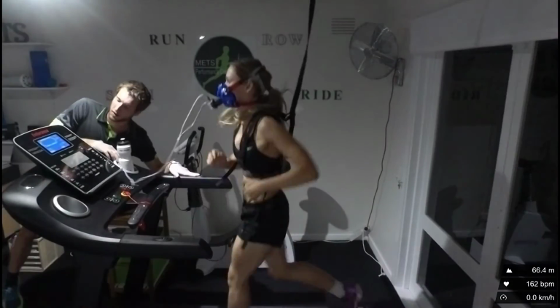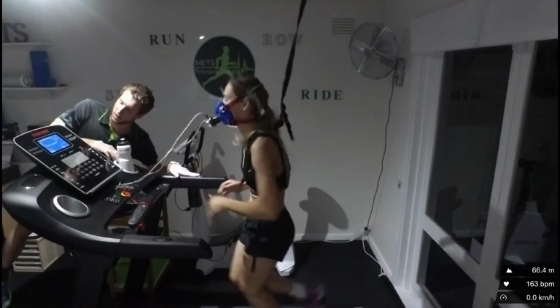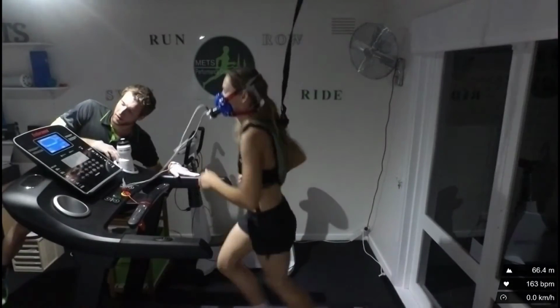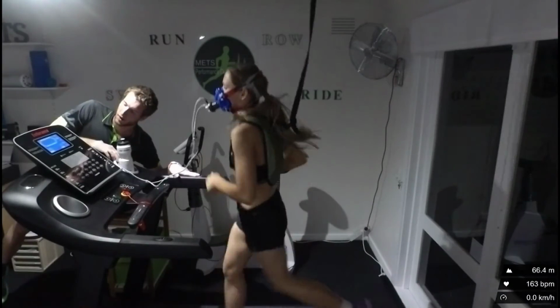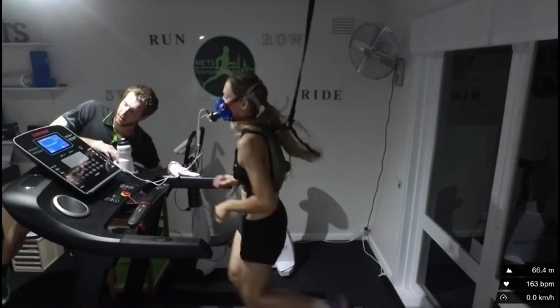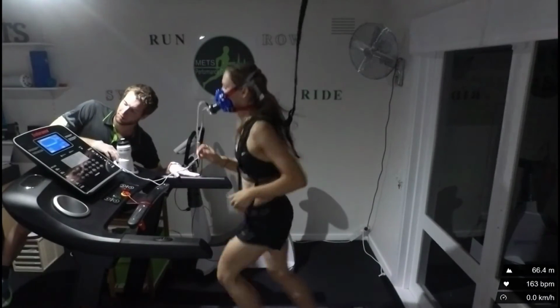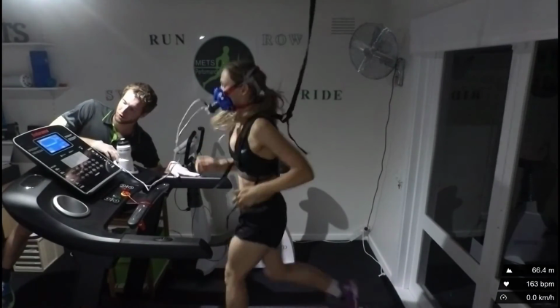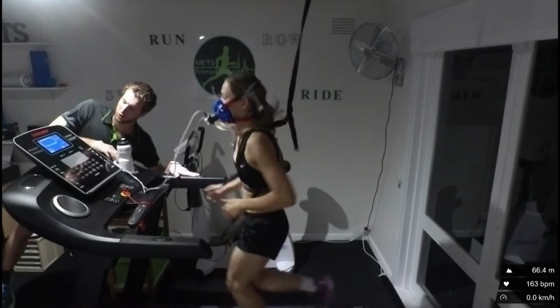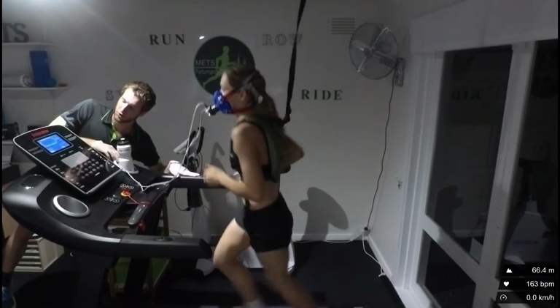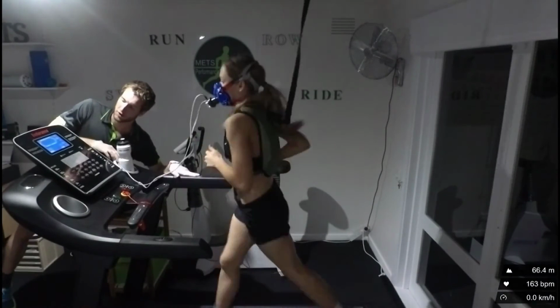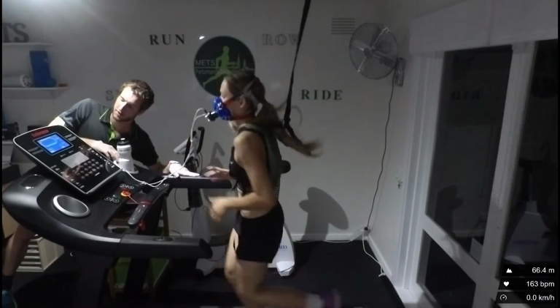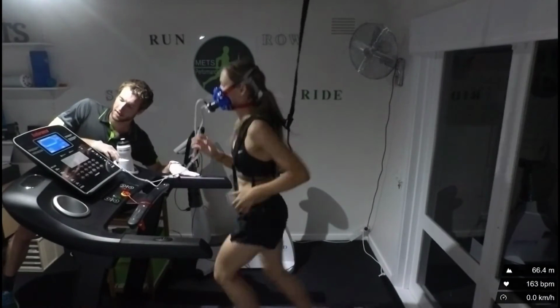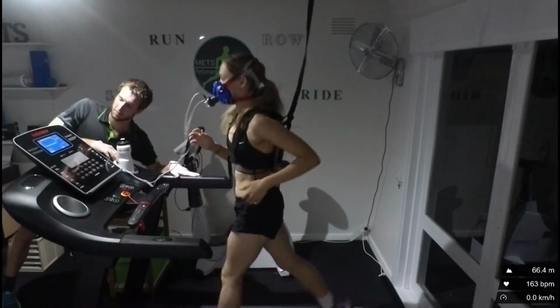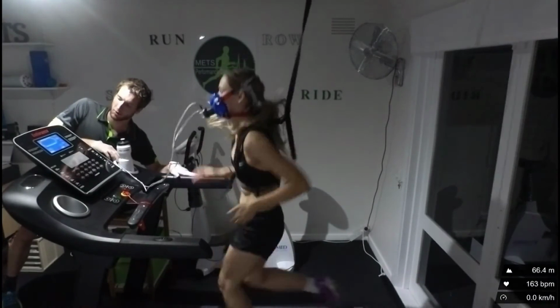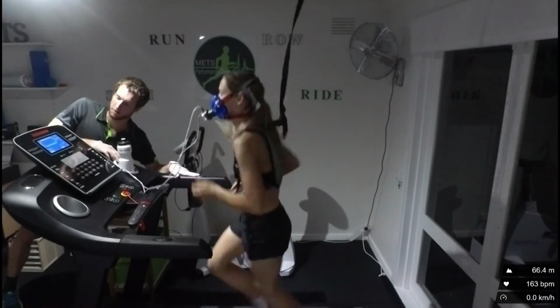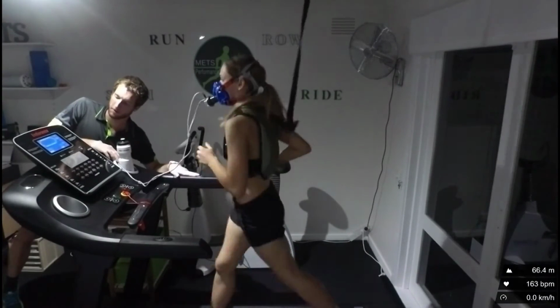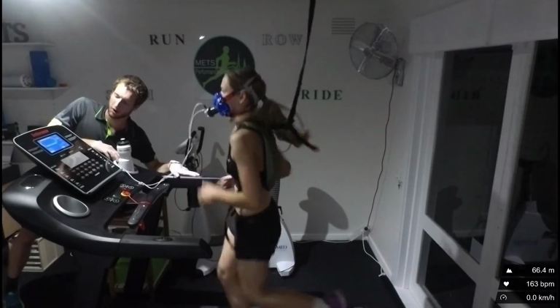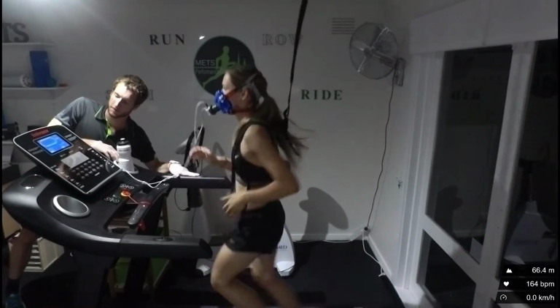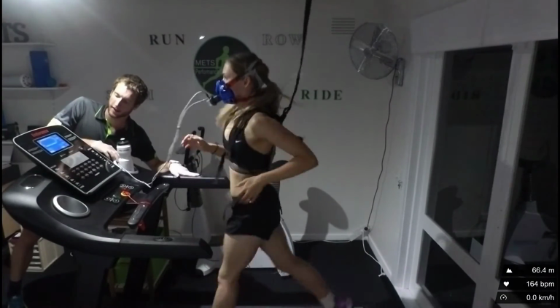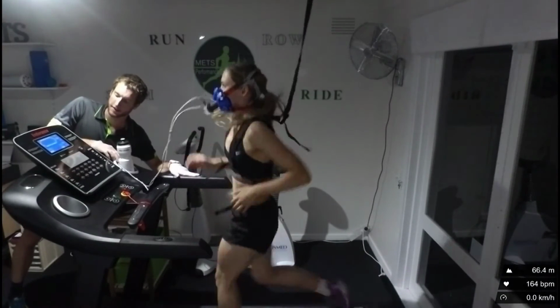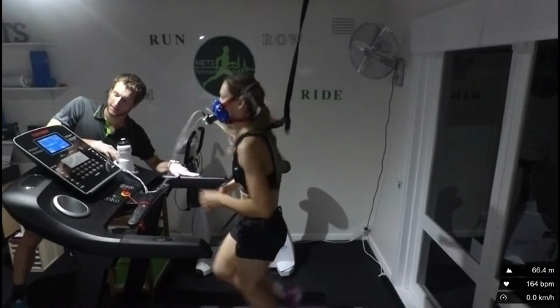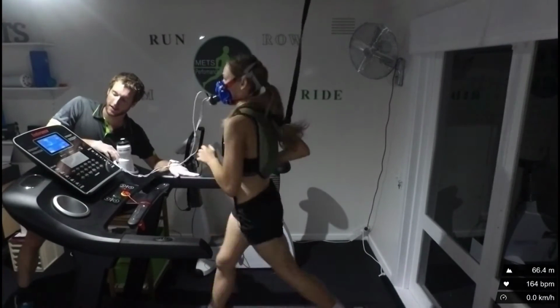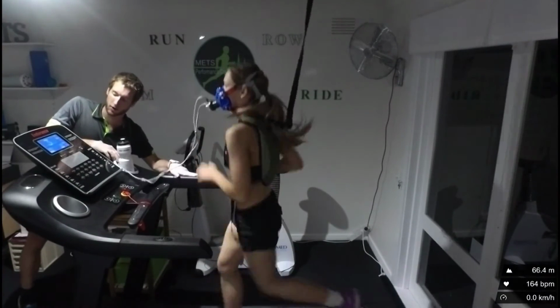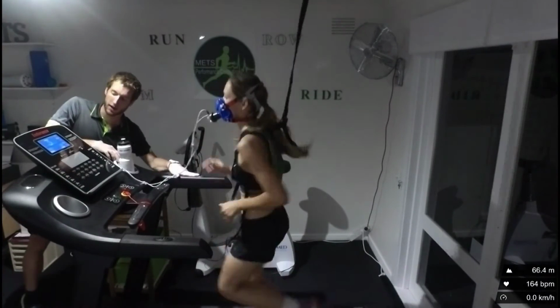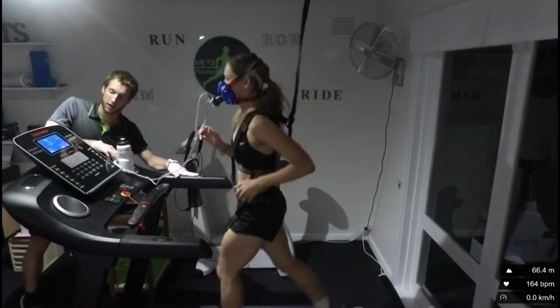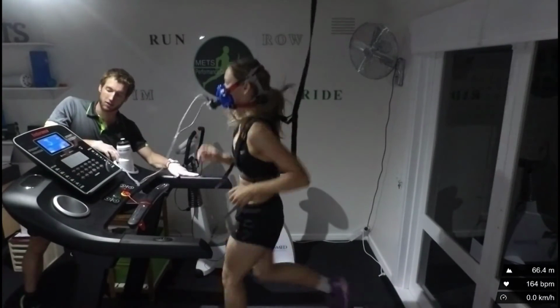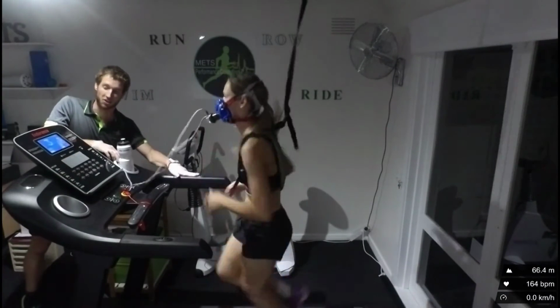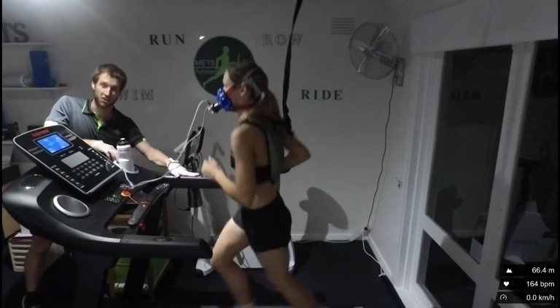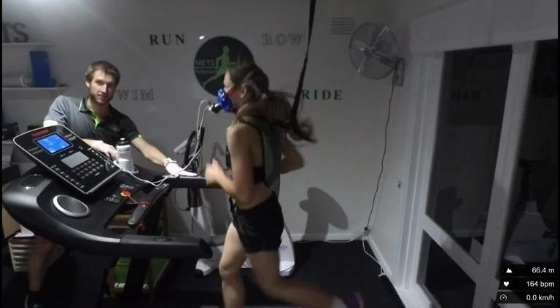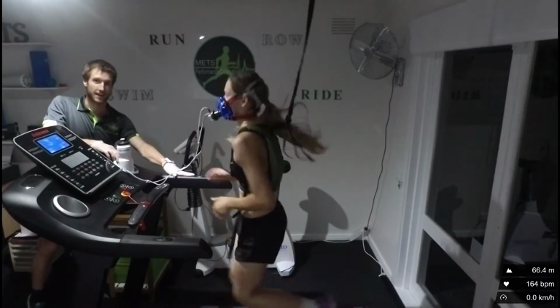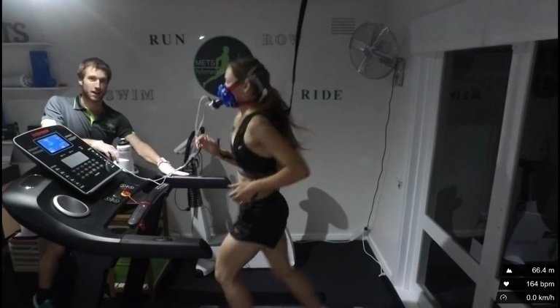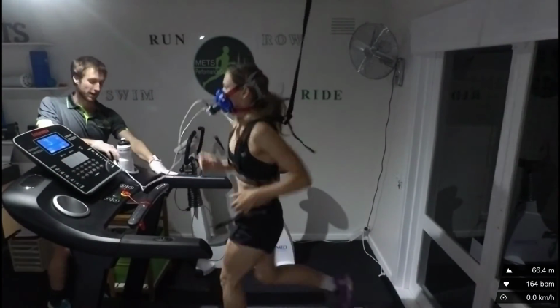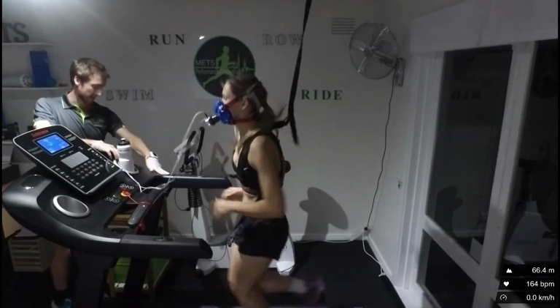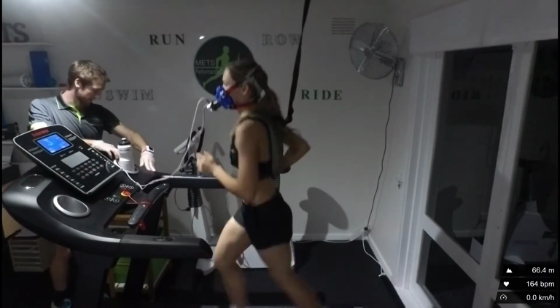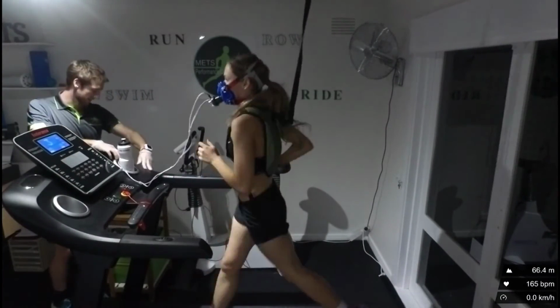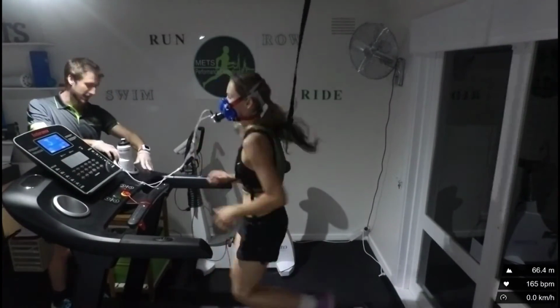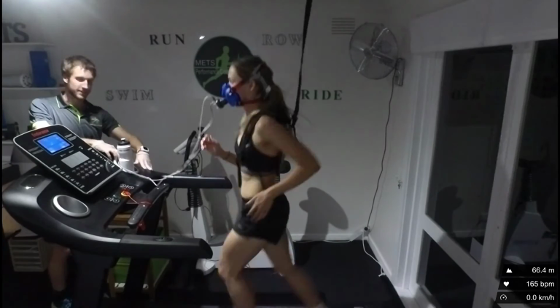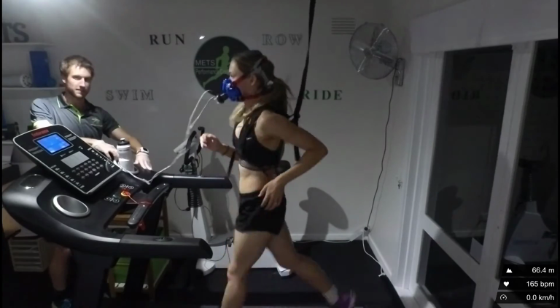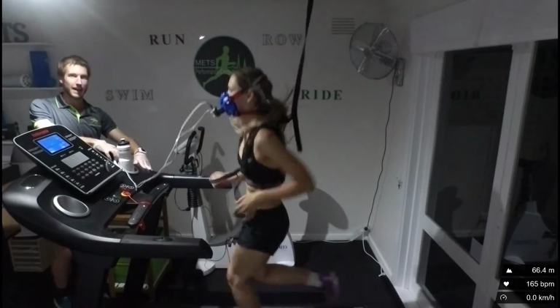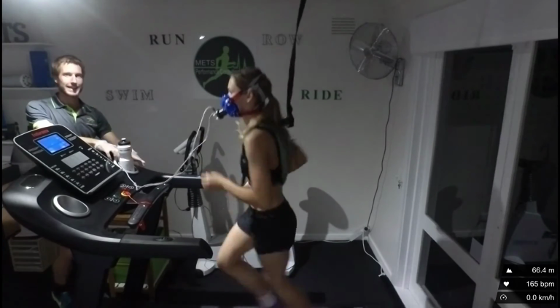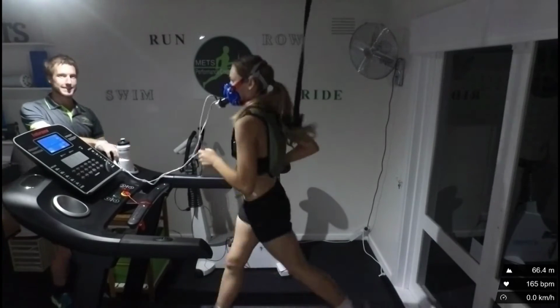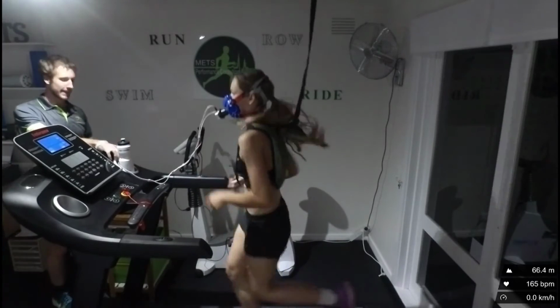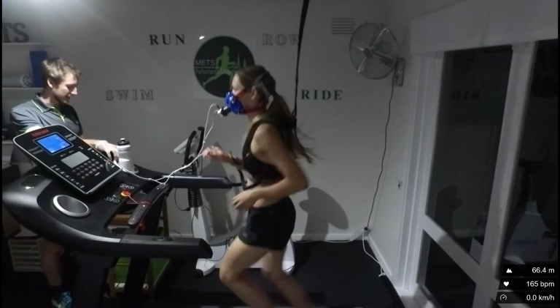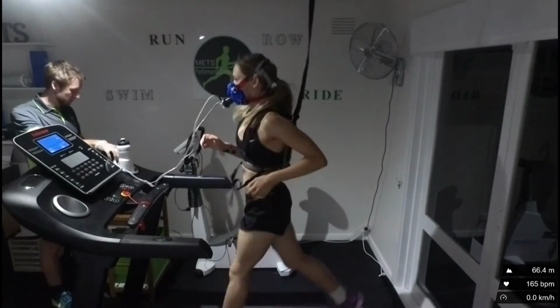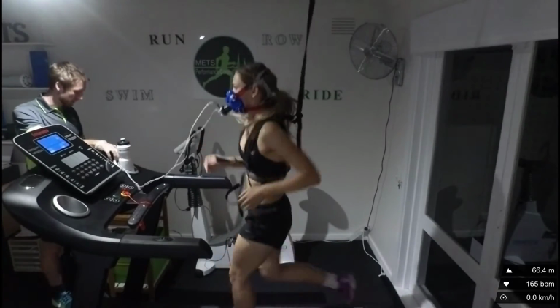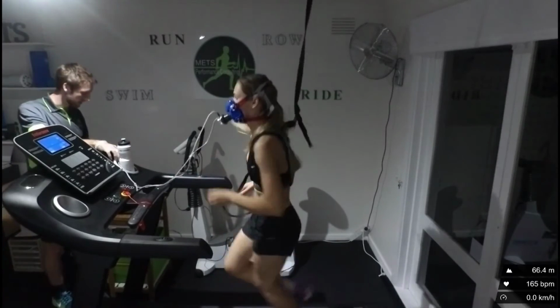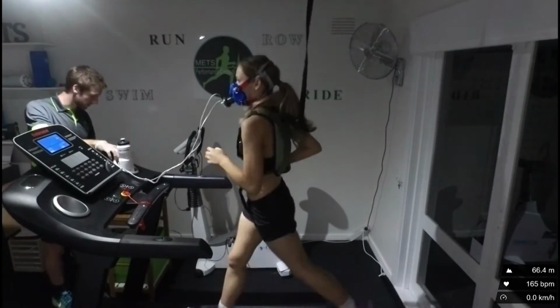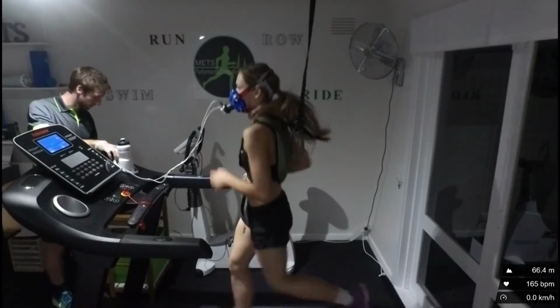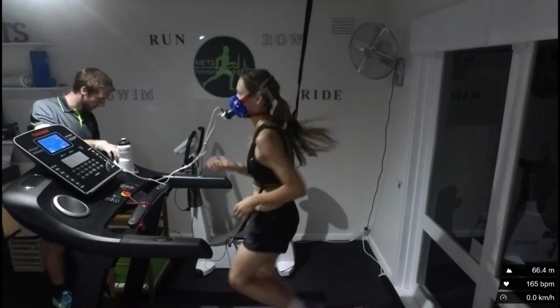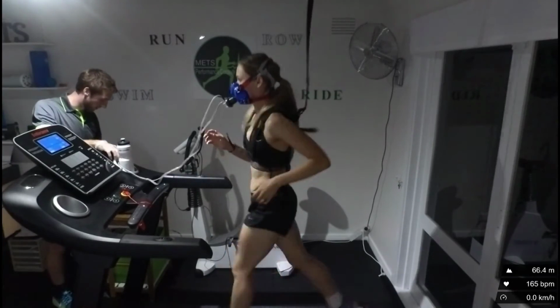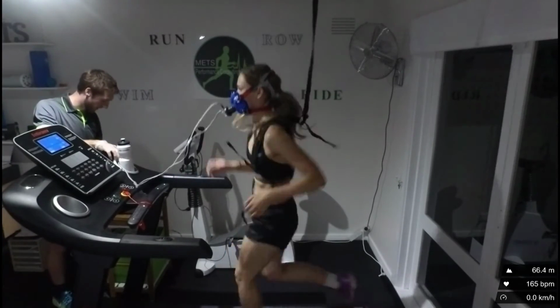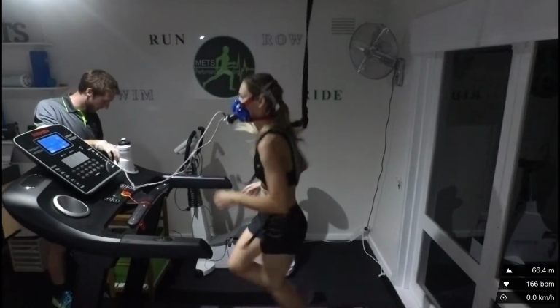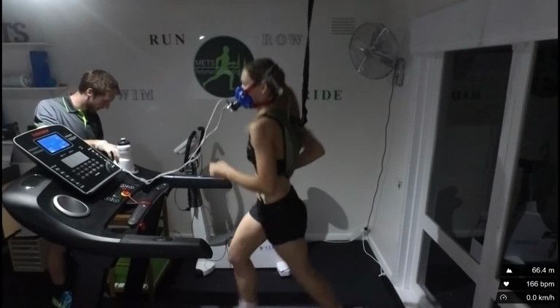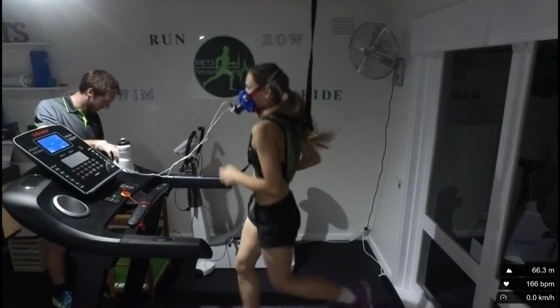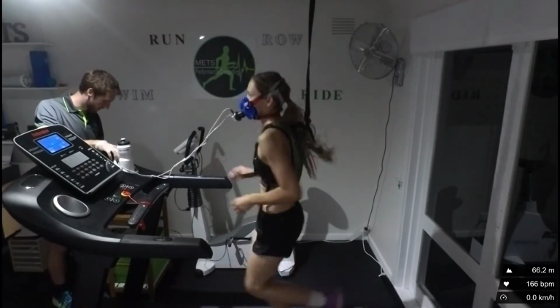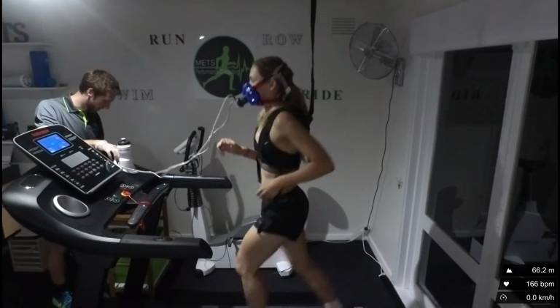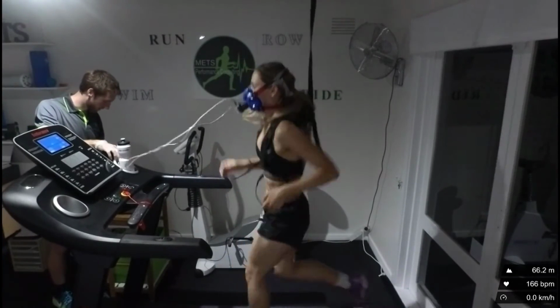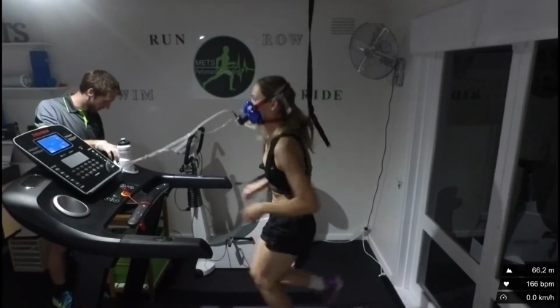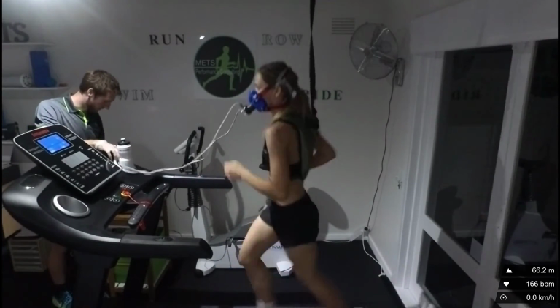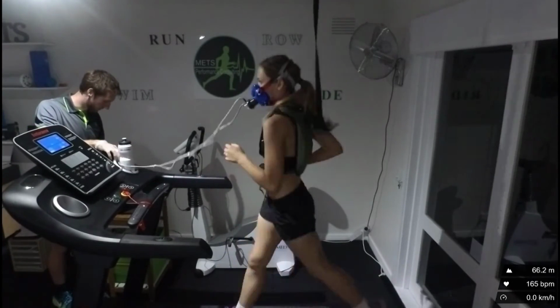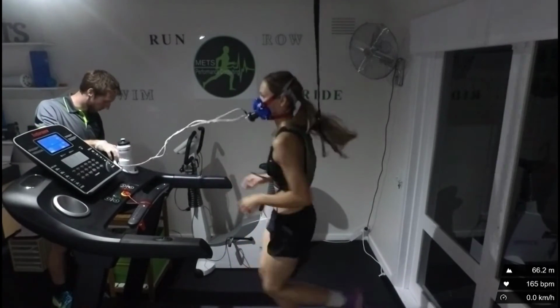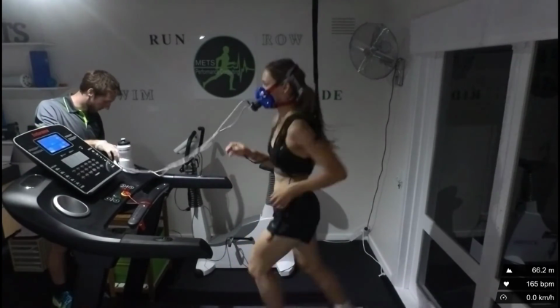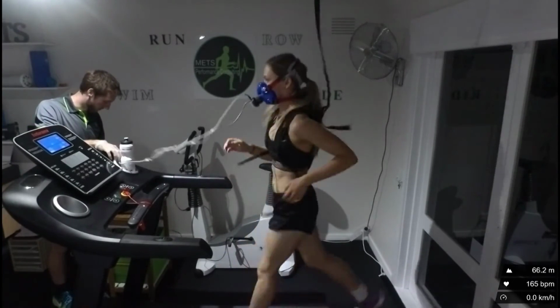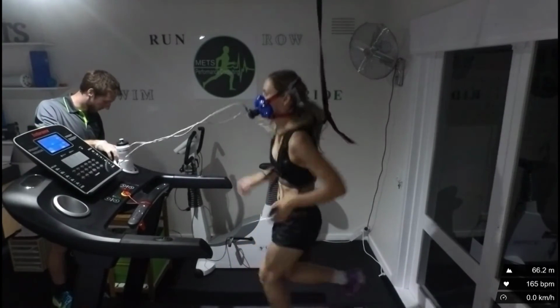Going up to 10.5 Ks an hour, and Lies's heart rate is a massive 18 beats lower. Phenomenal.